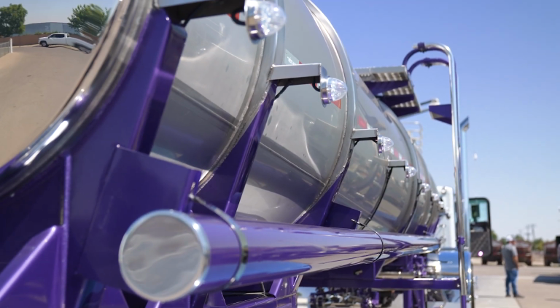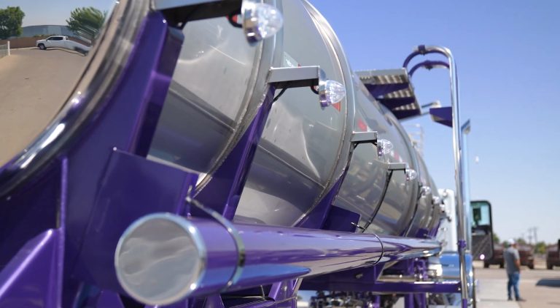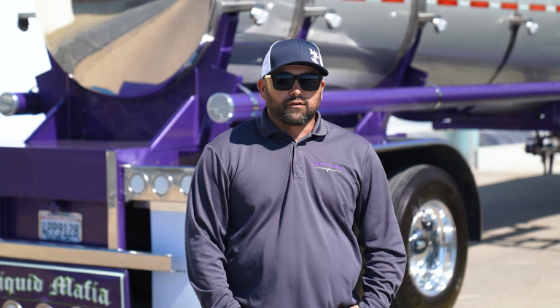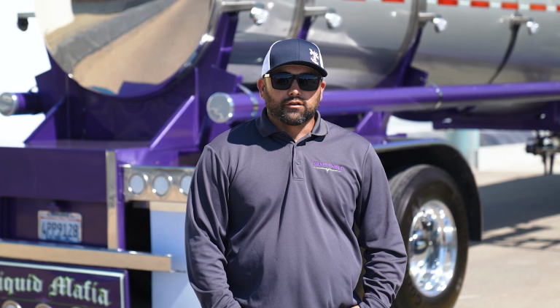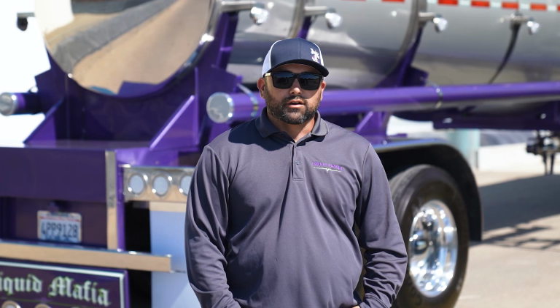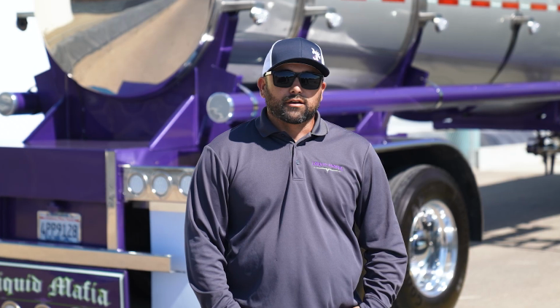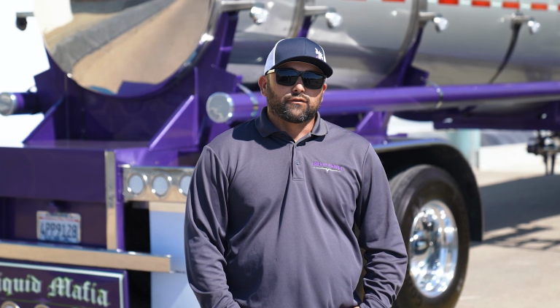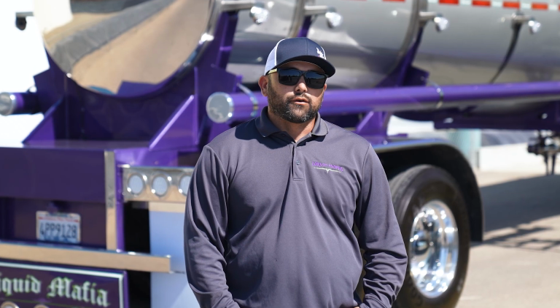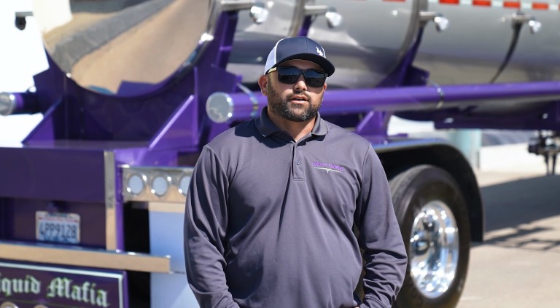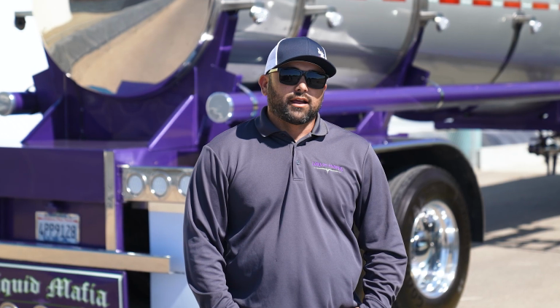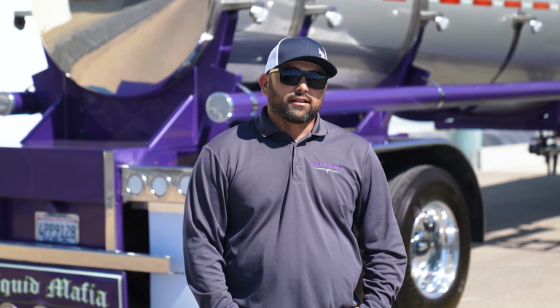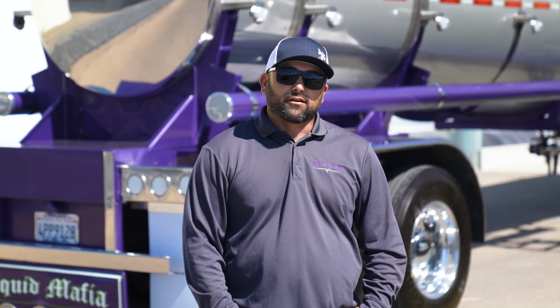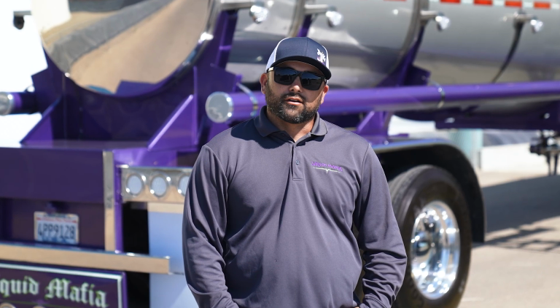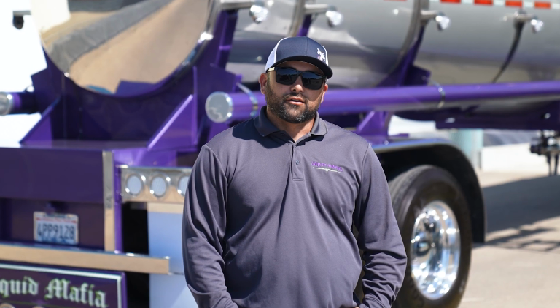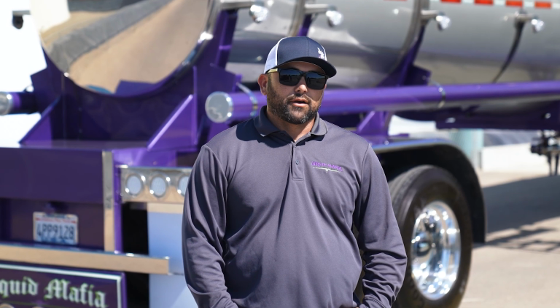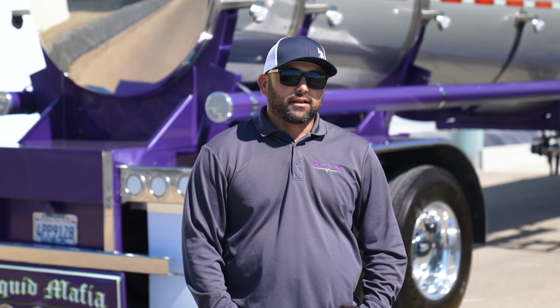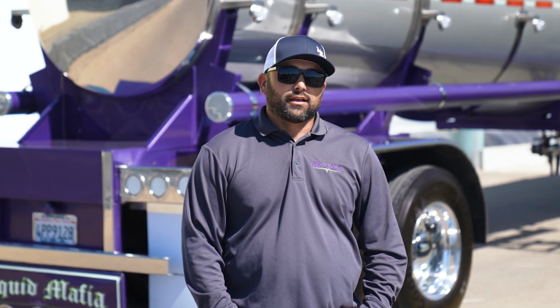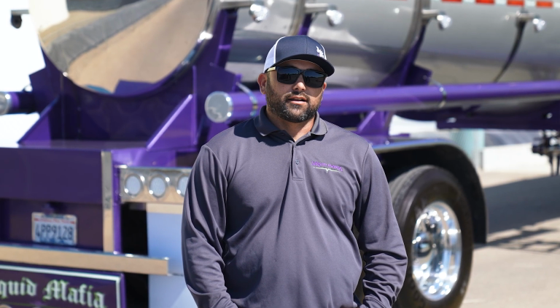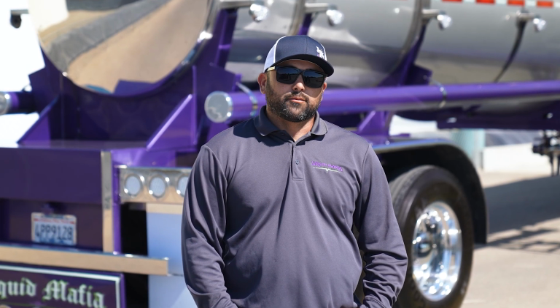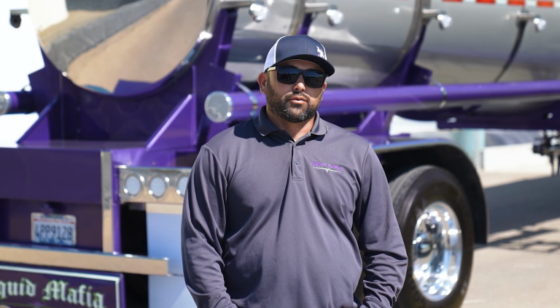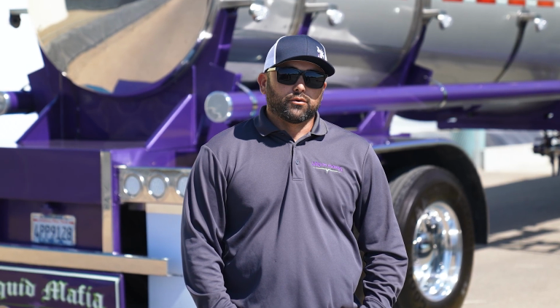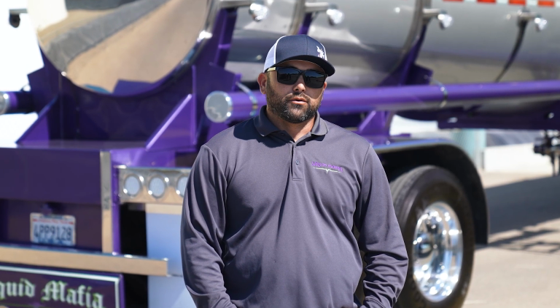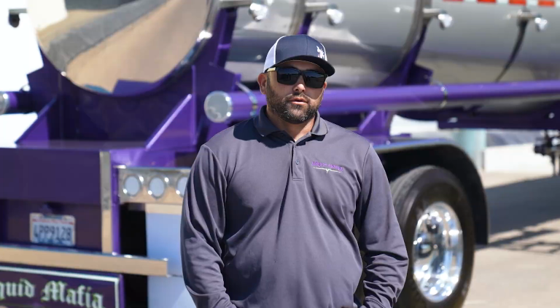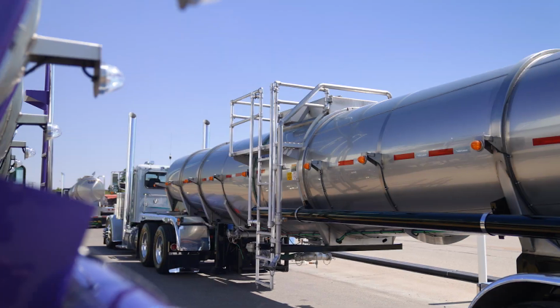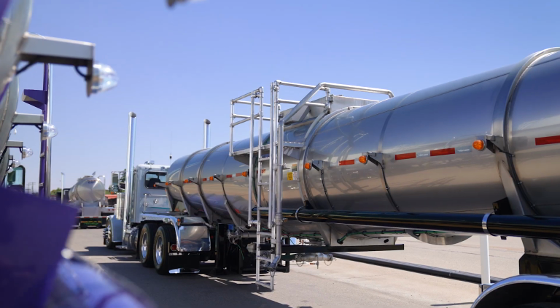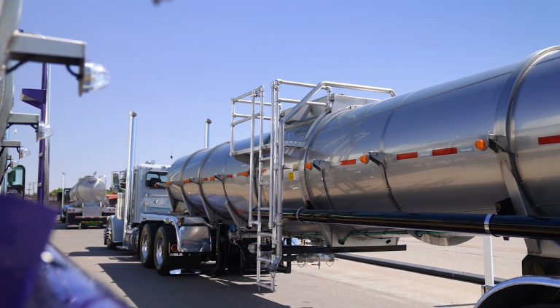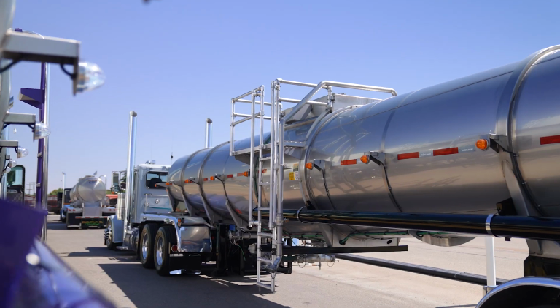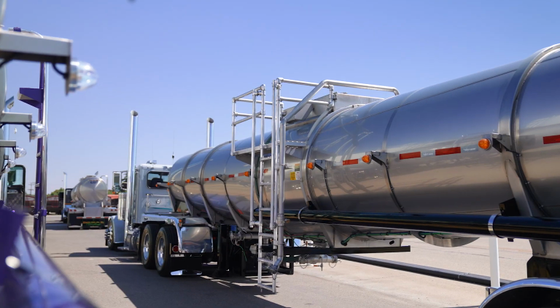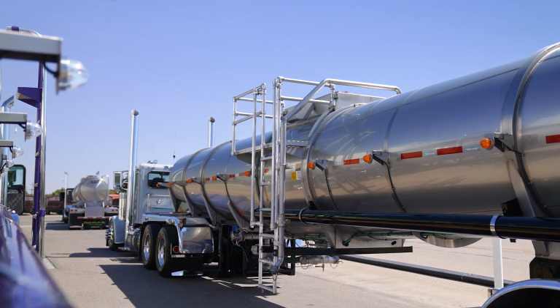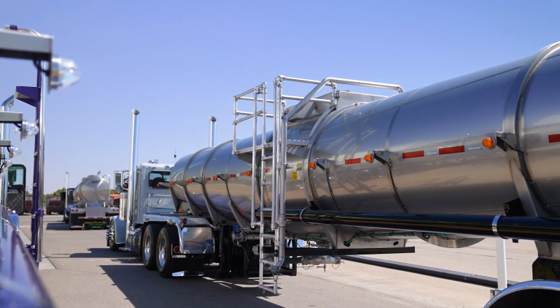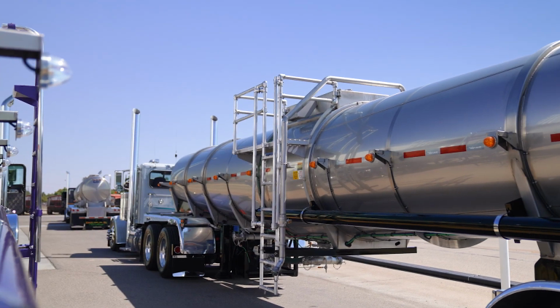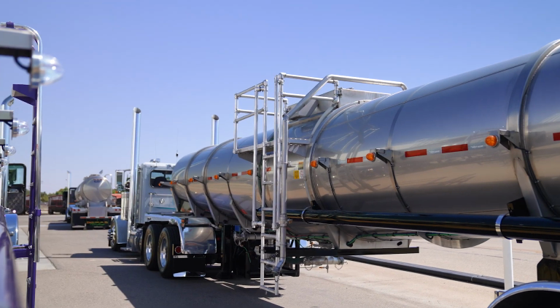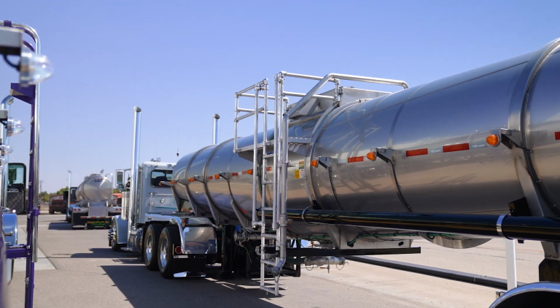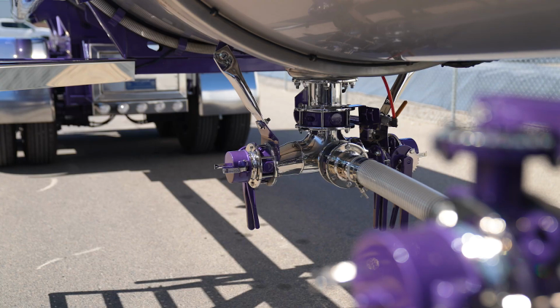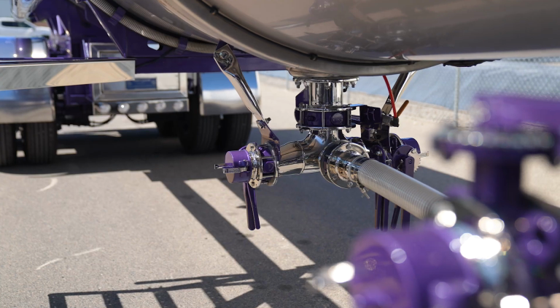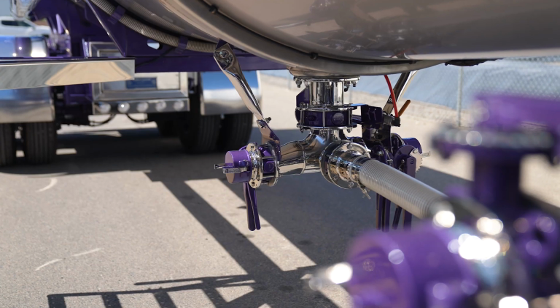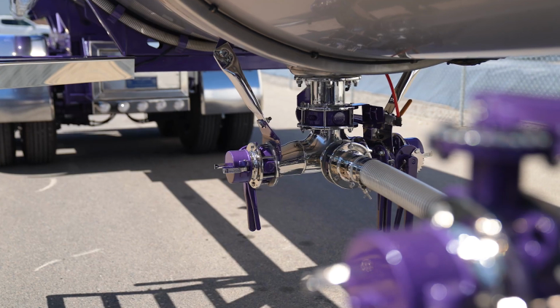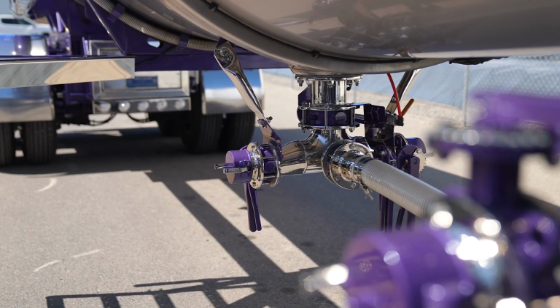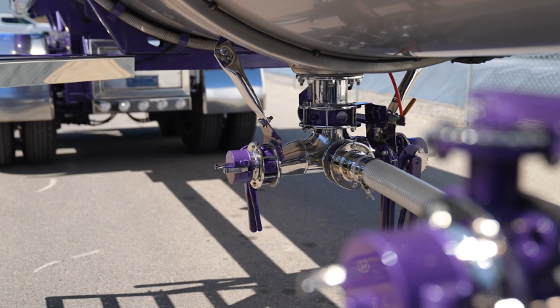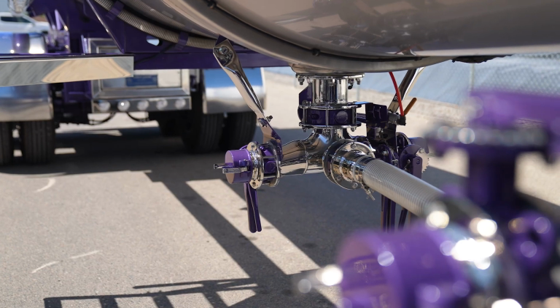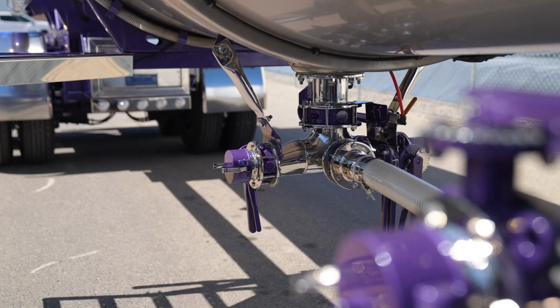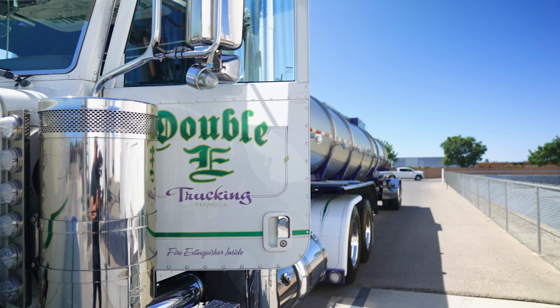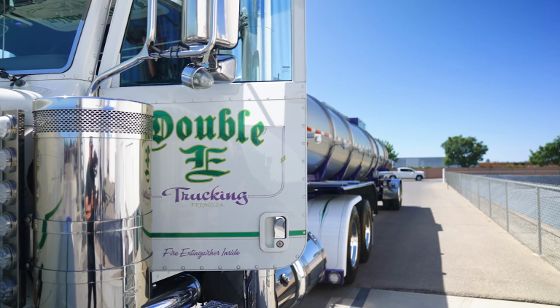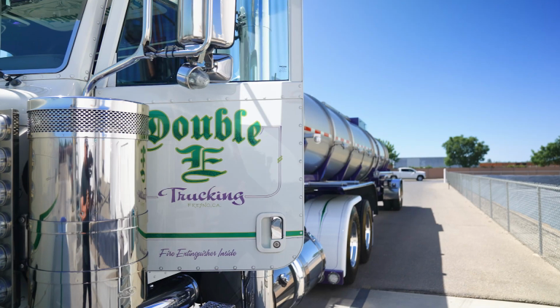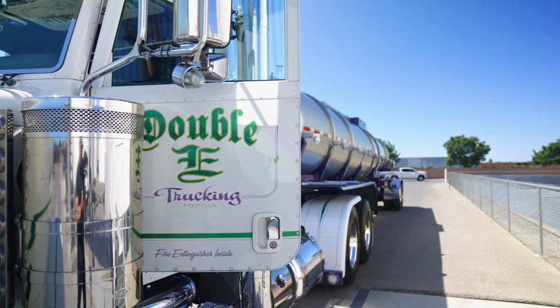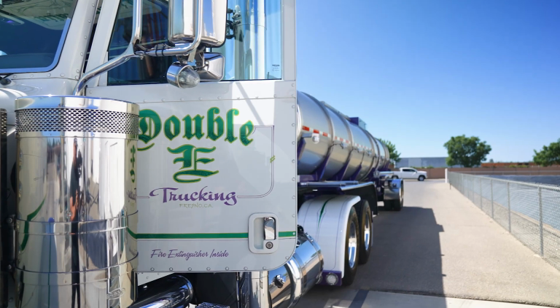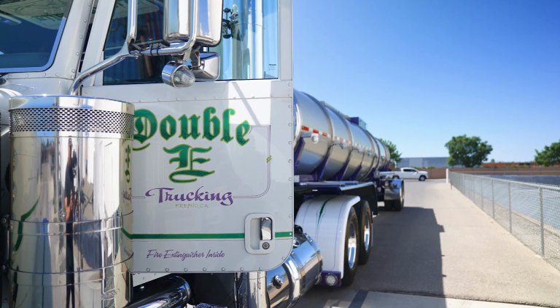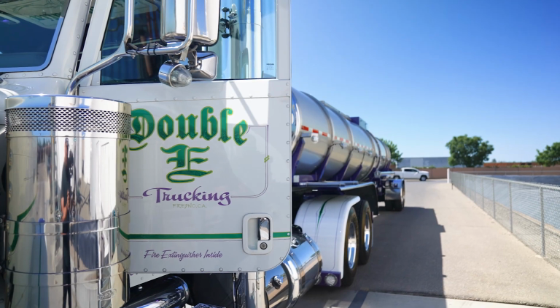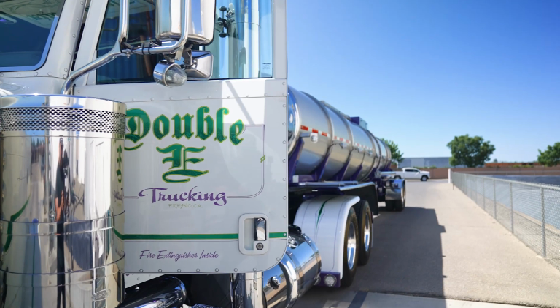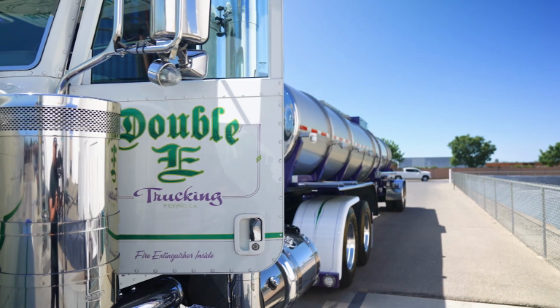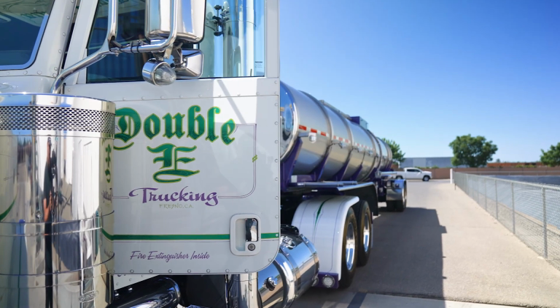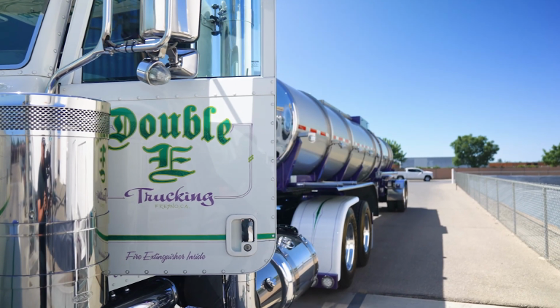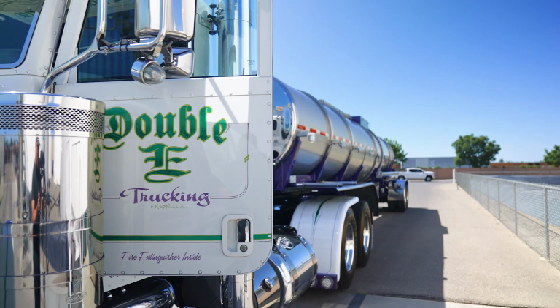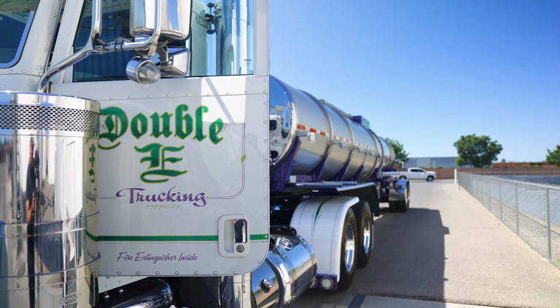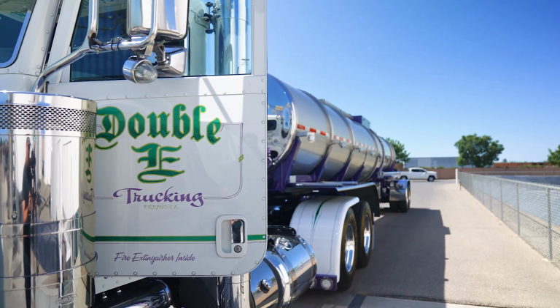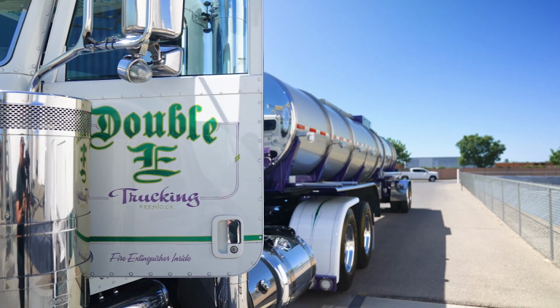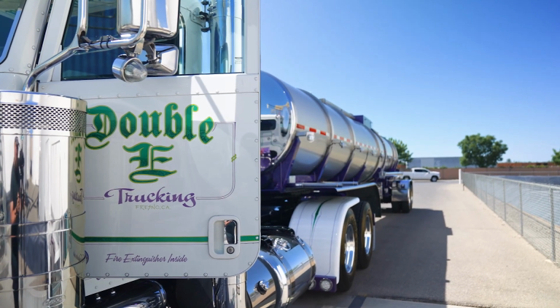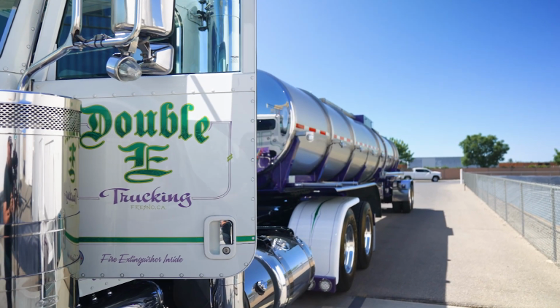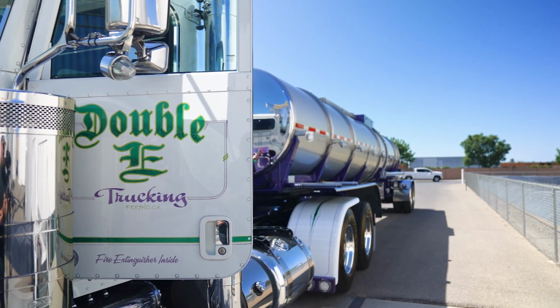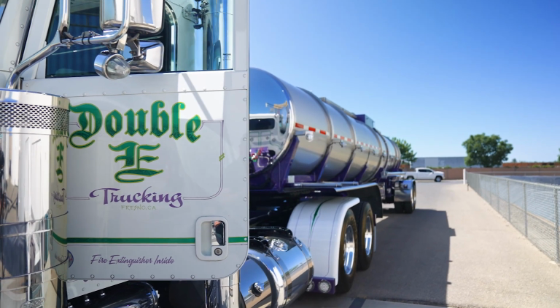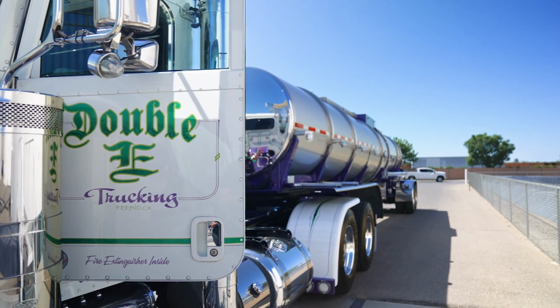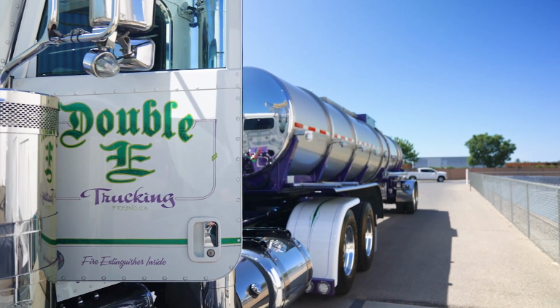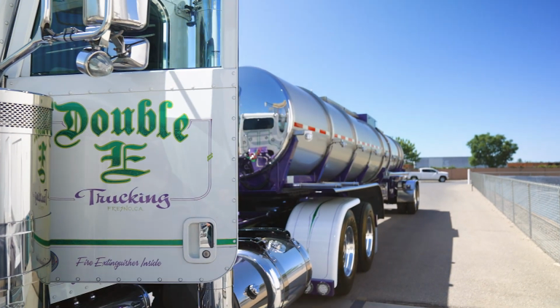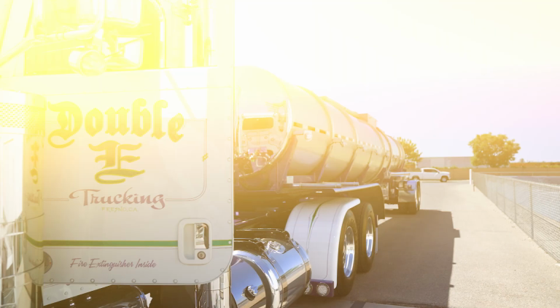If you're looking for a tank, they're a great tank to pull. They pull true, they pull smooth — there's nothing bad I can say about them.